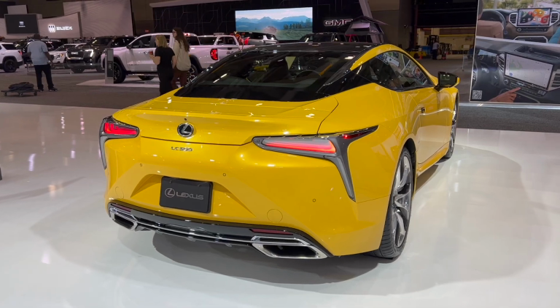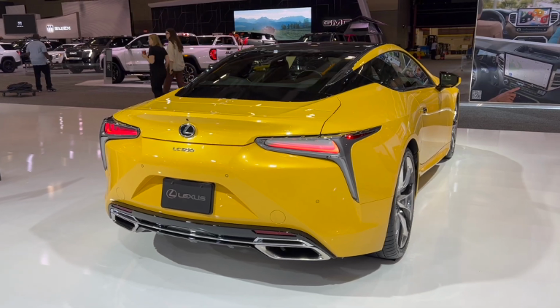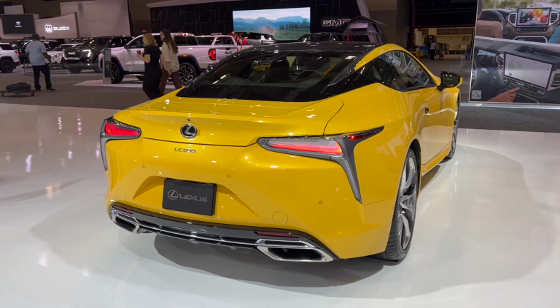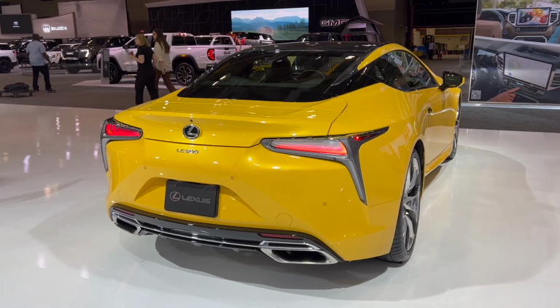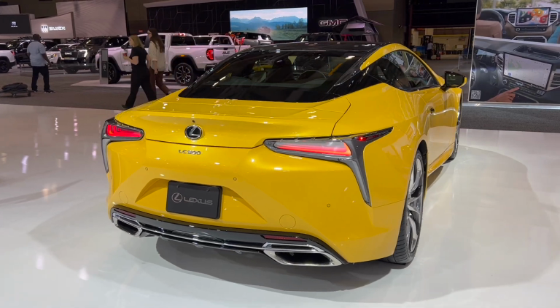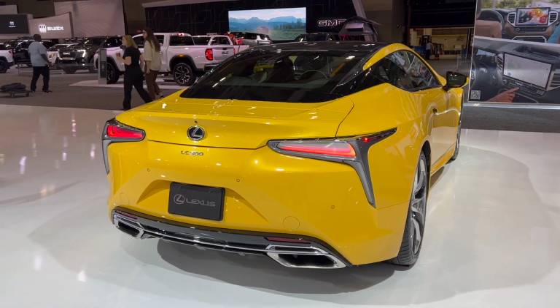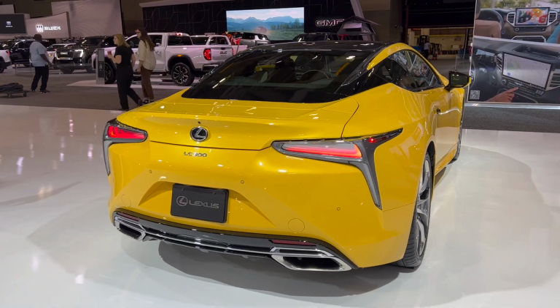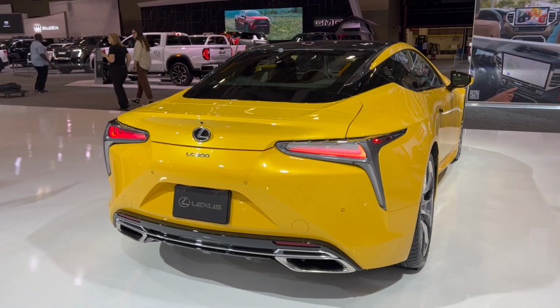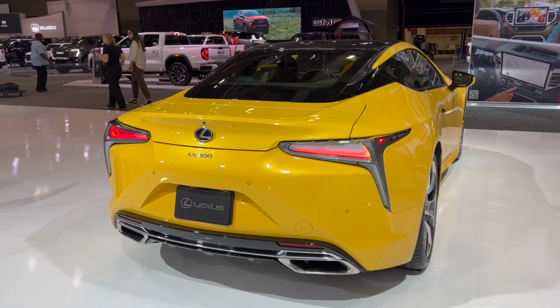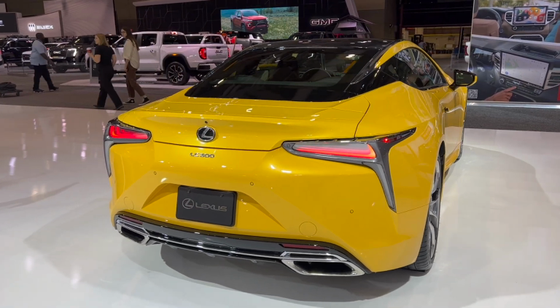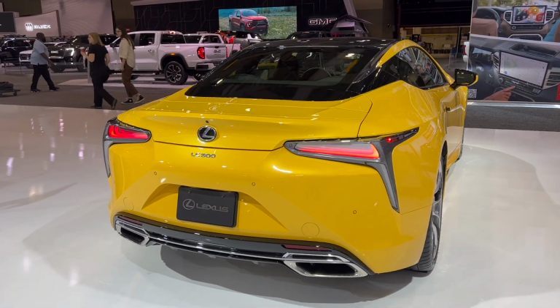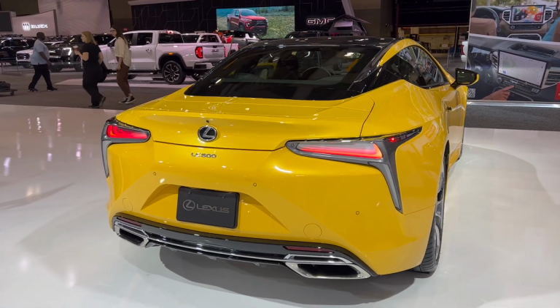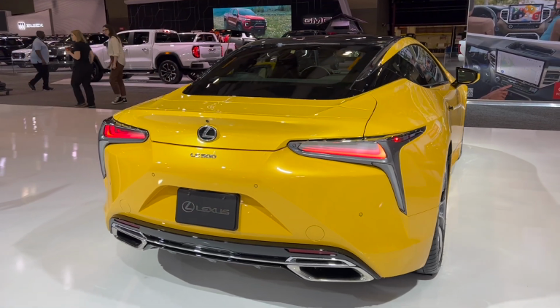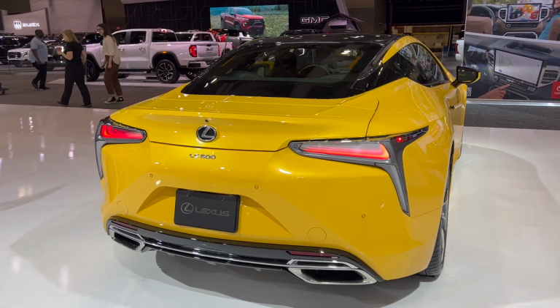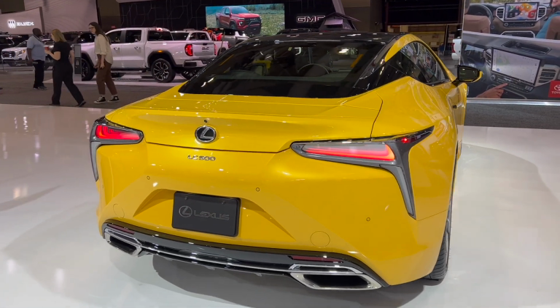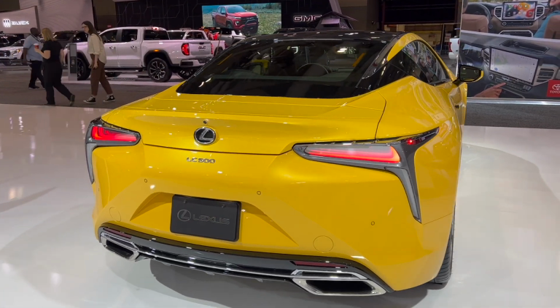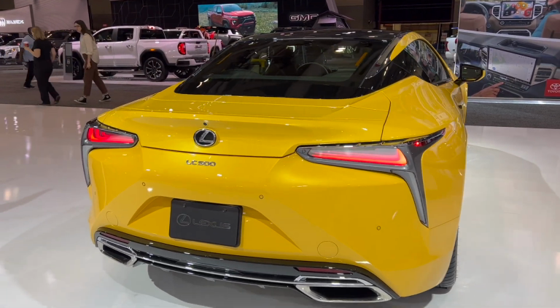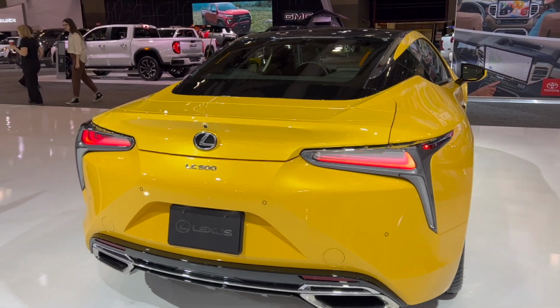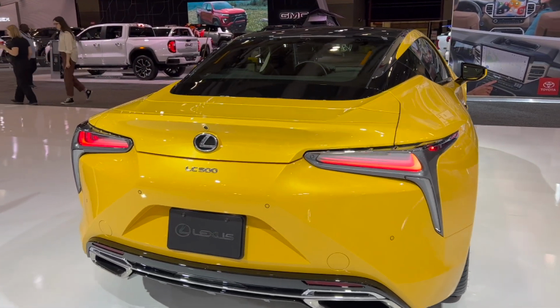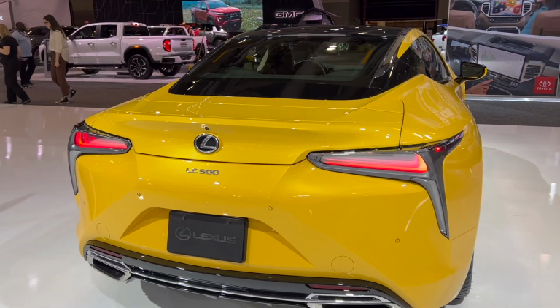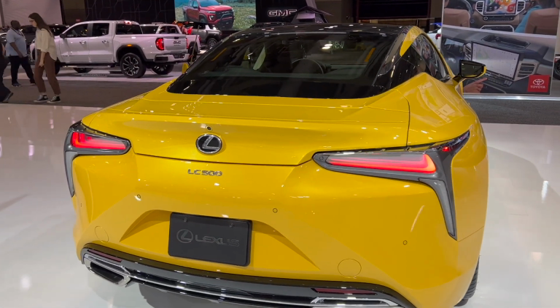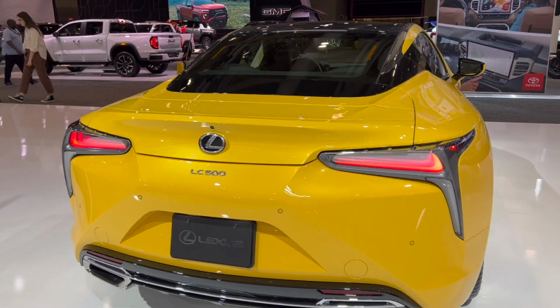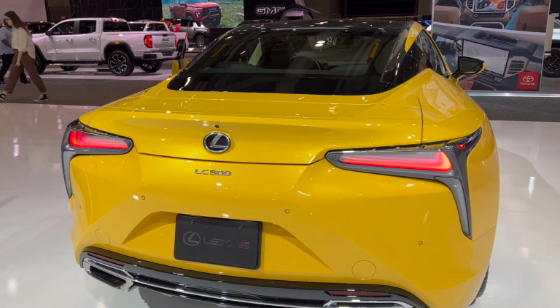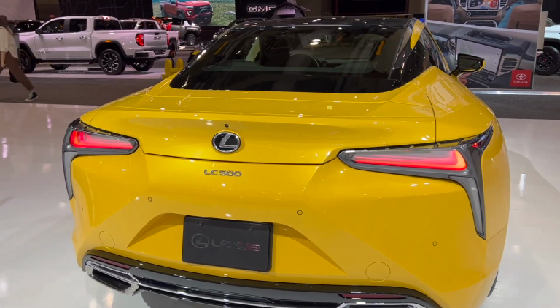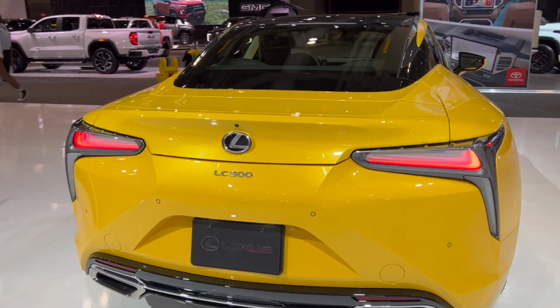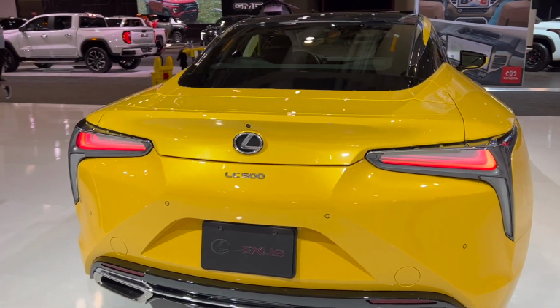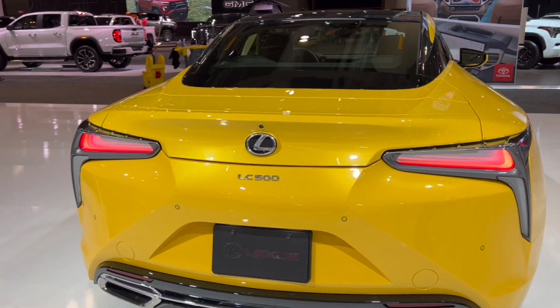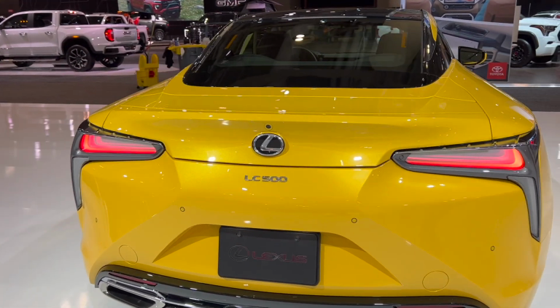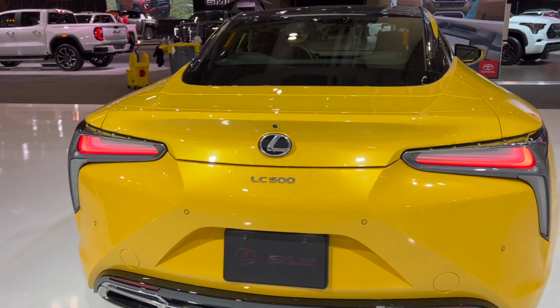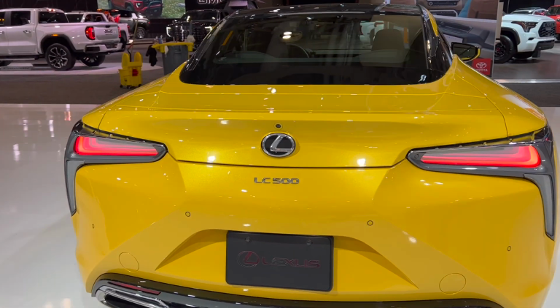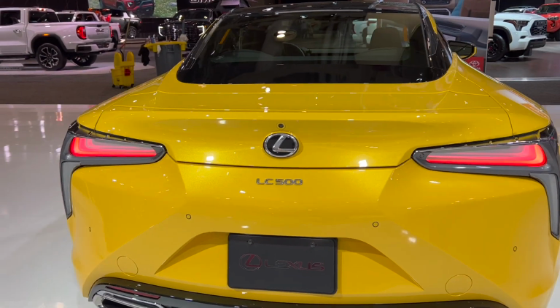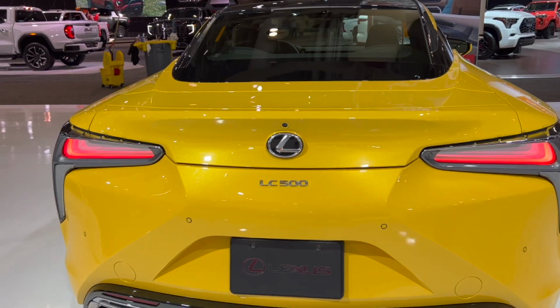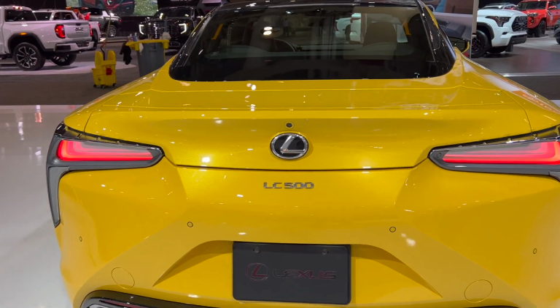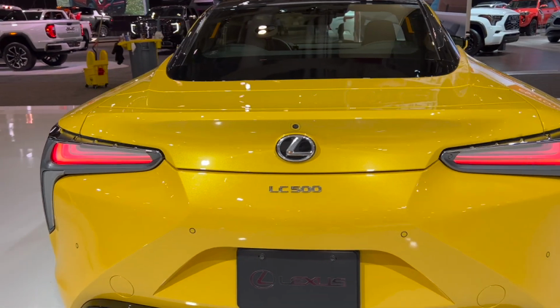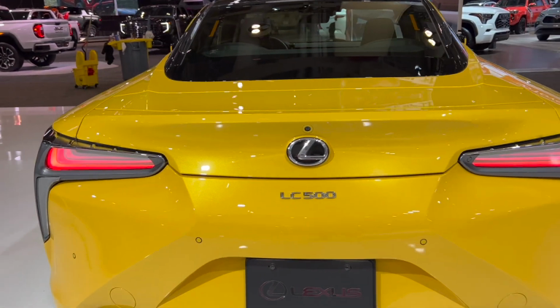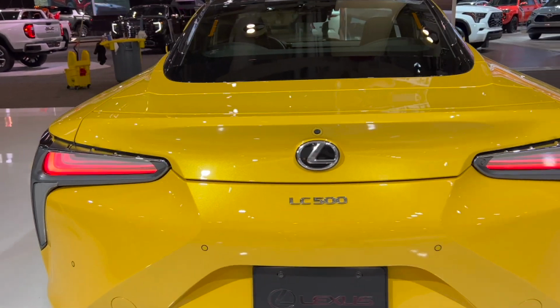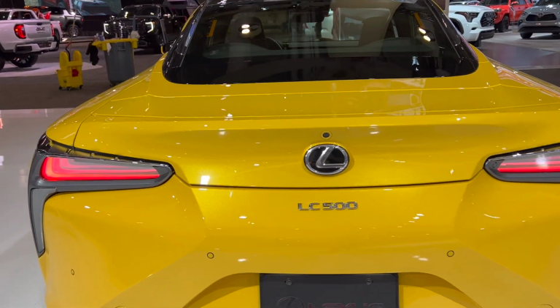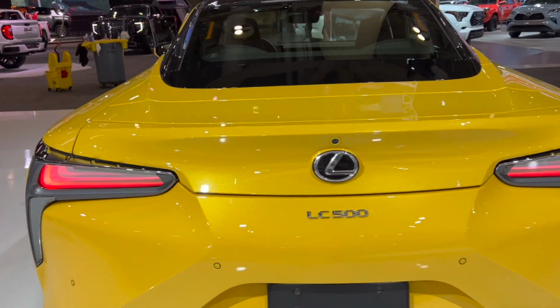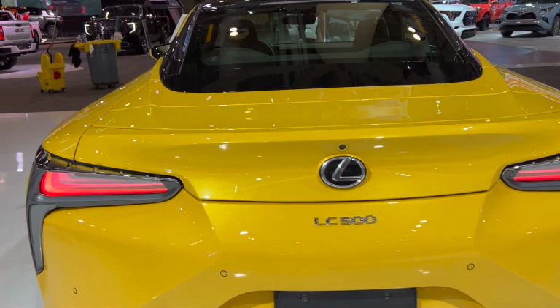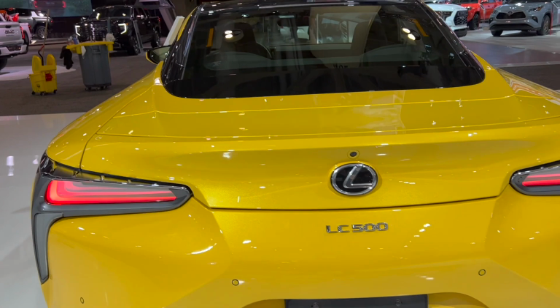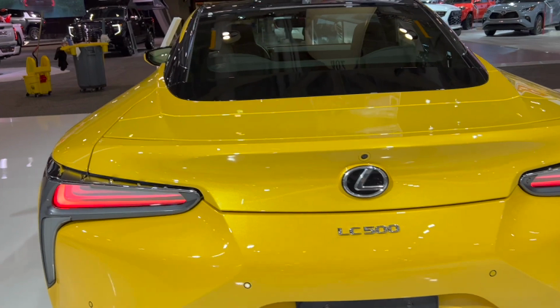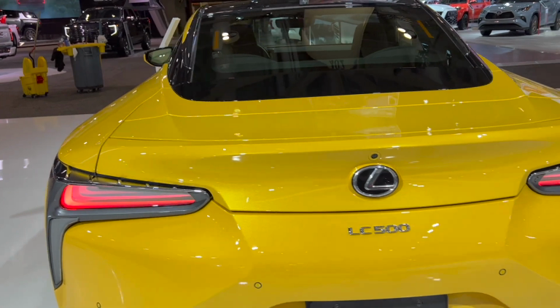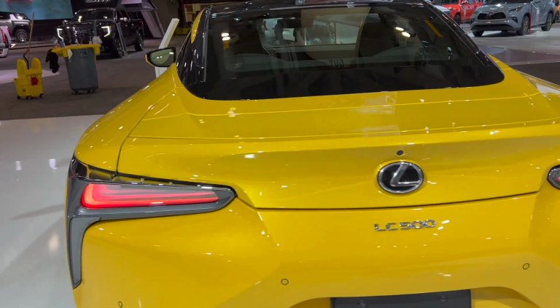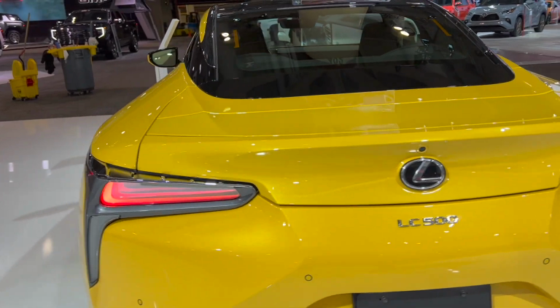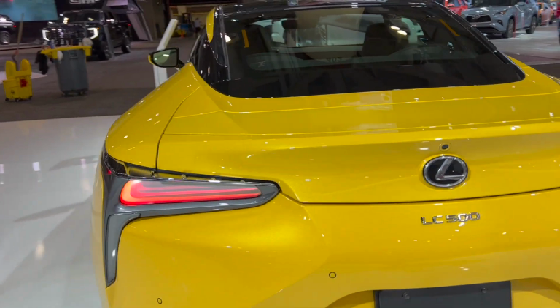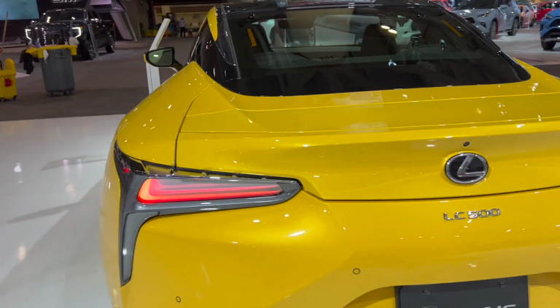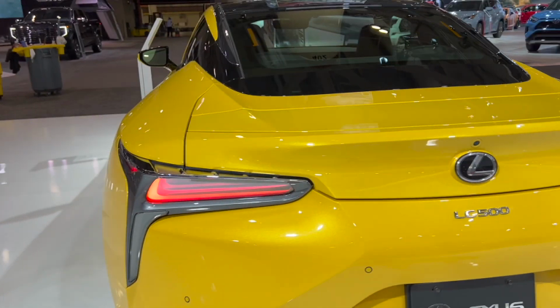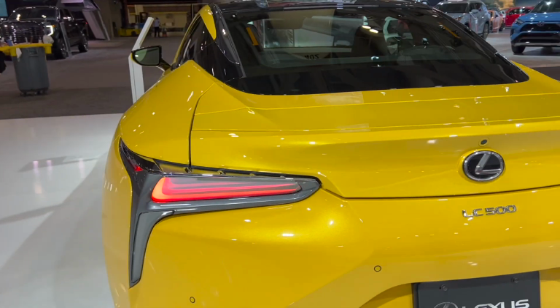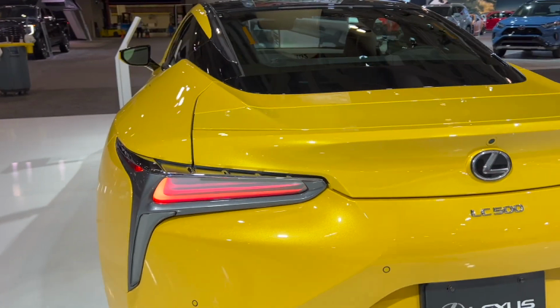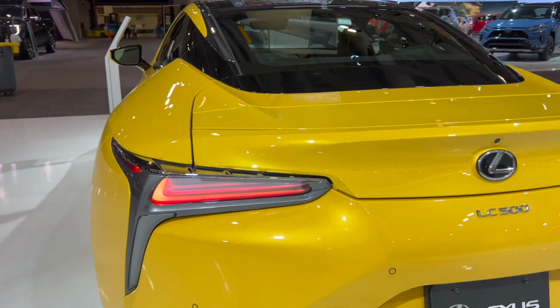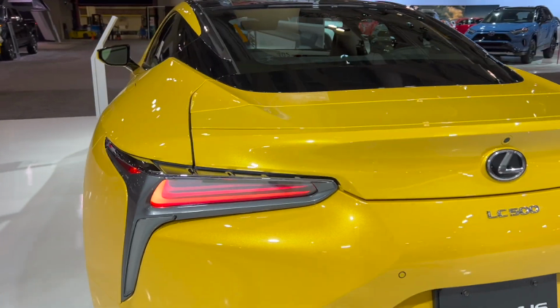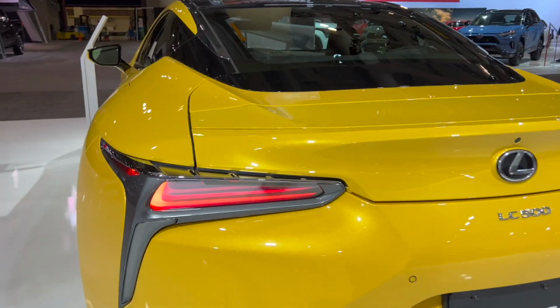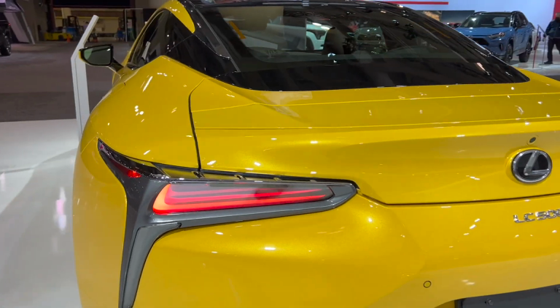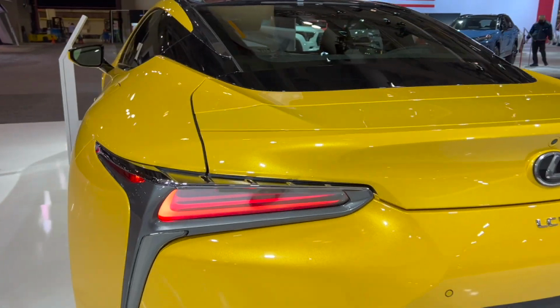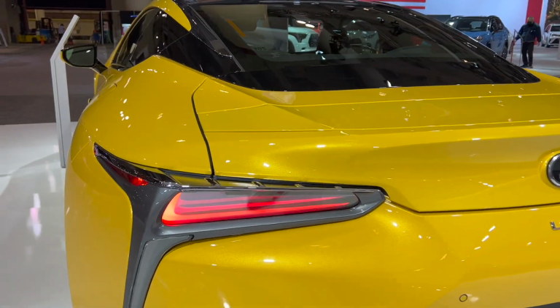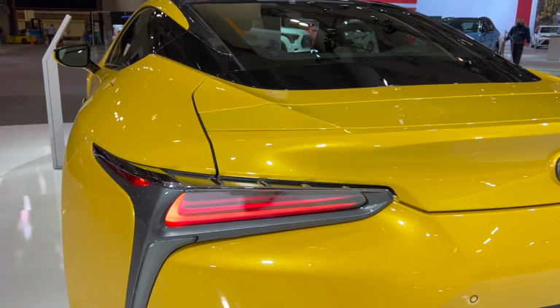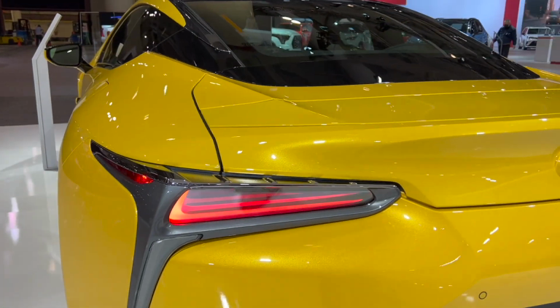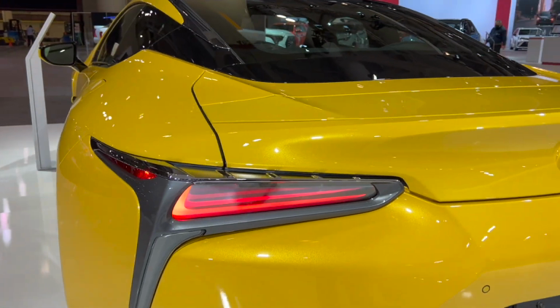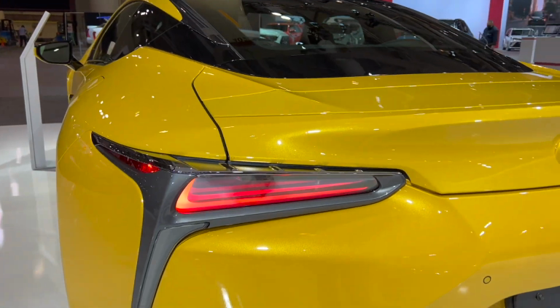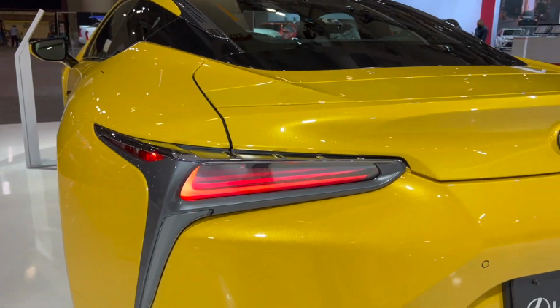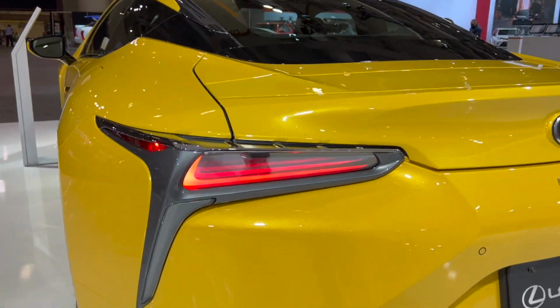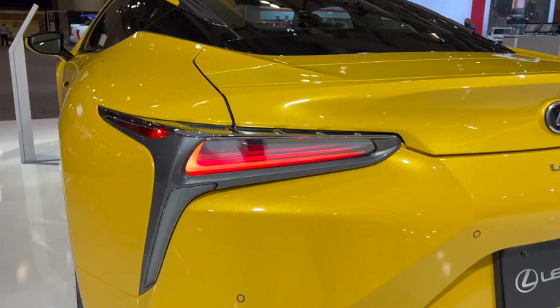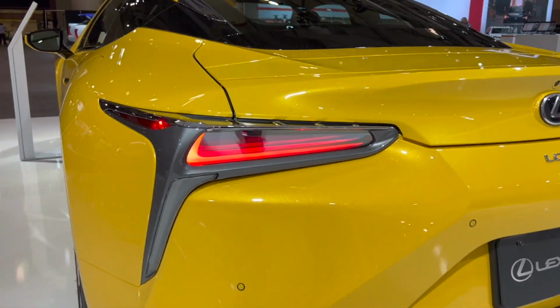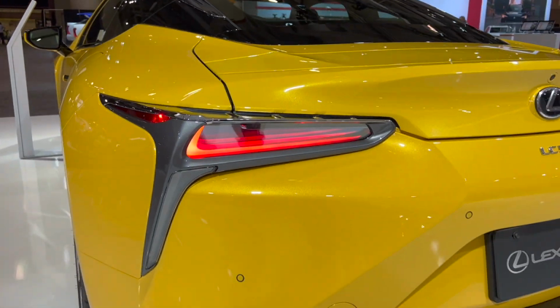In front of me we have the LC500 from Lexus. In my opinion, this reminds me of the baby LFA.